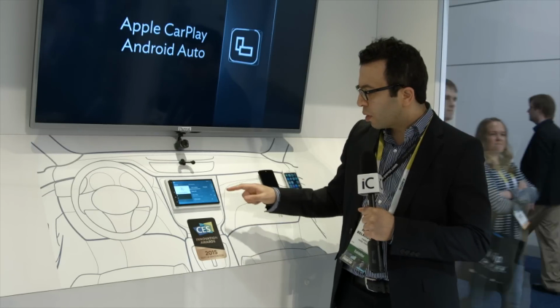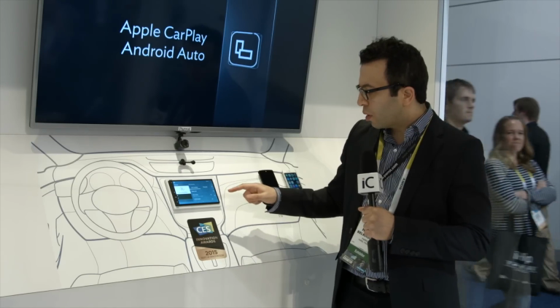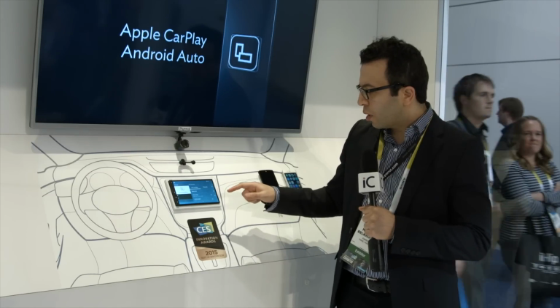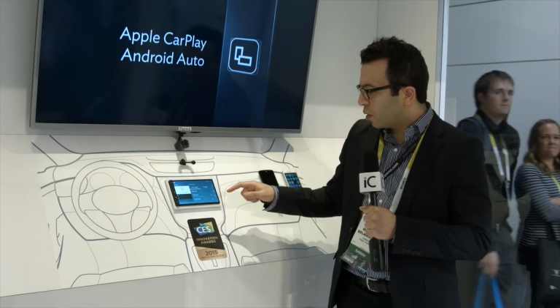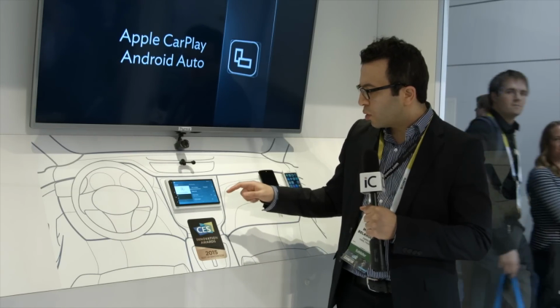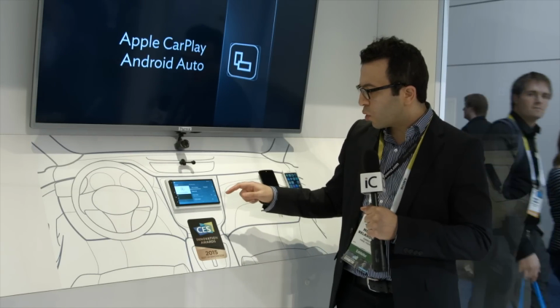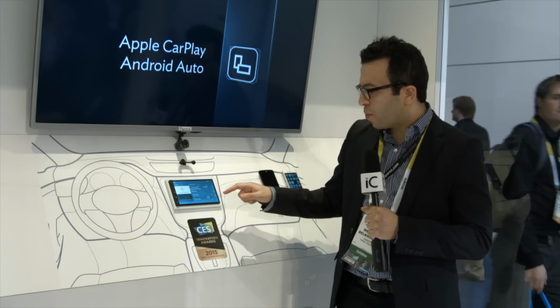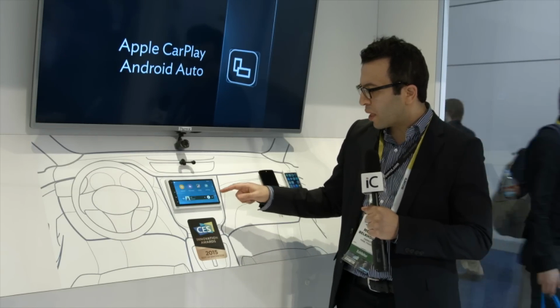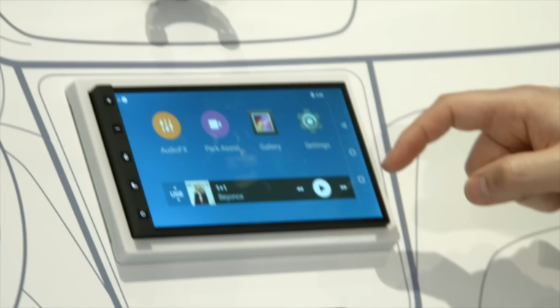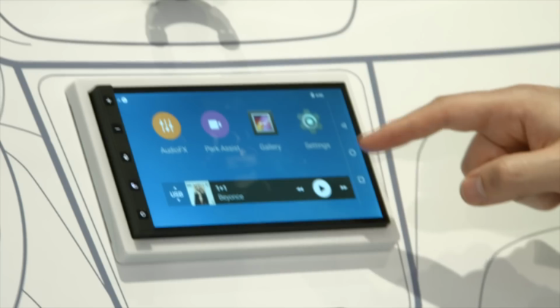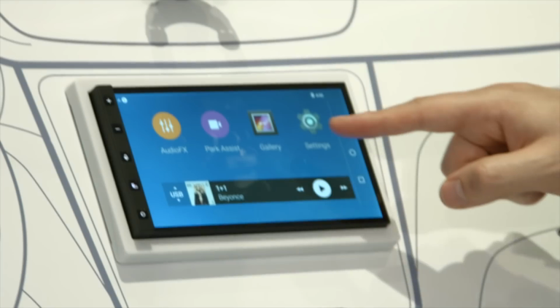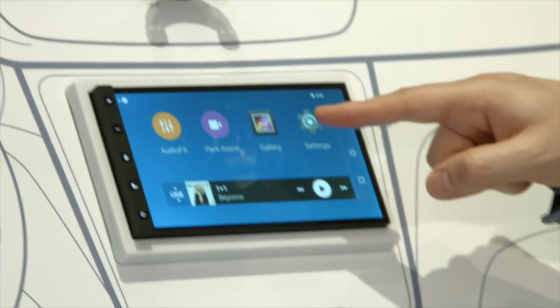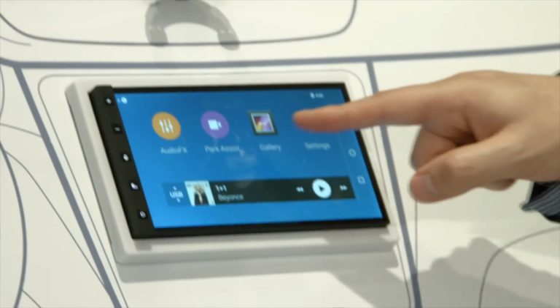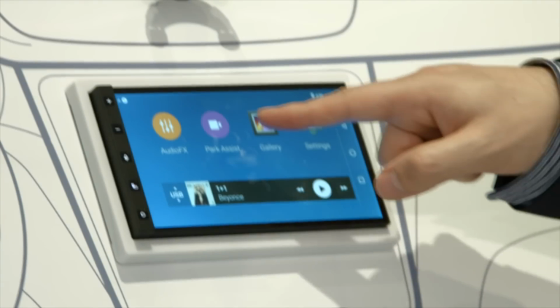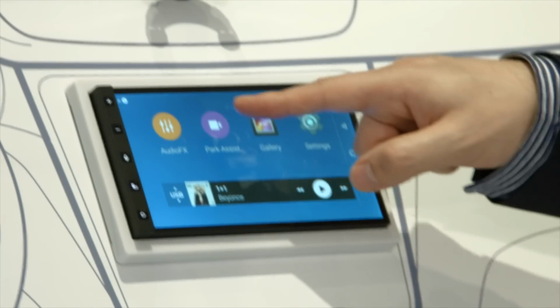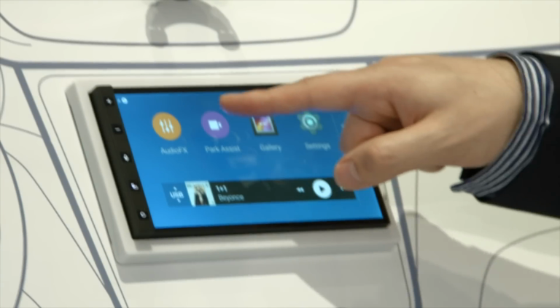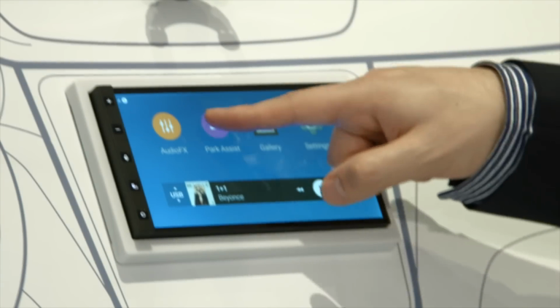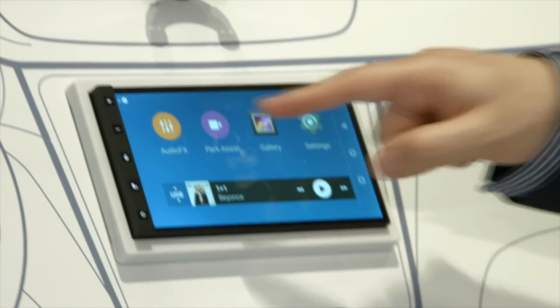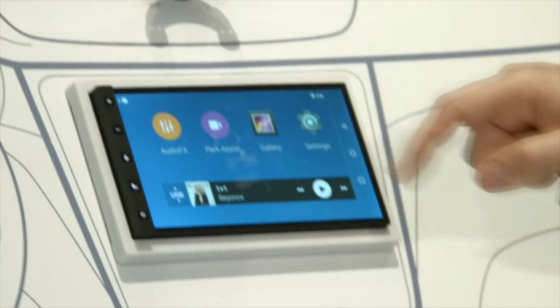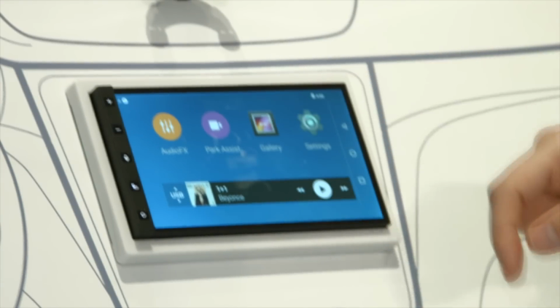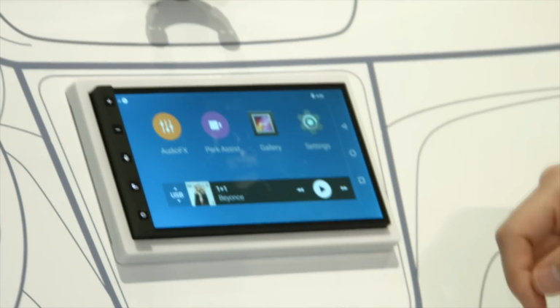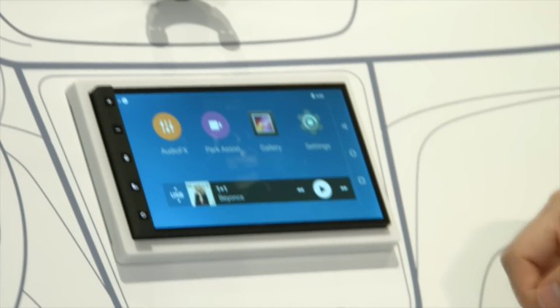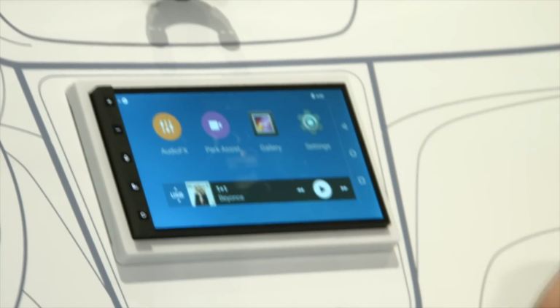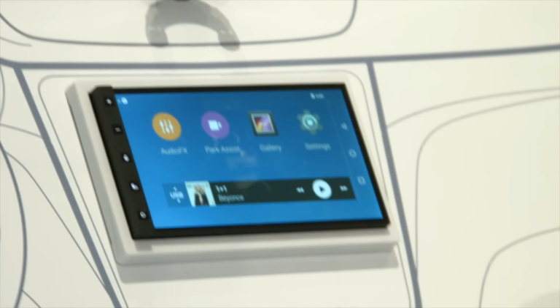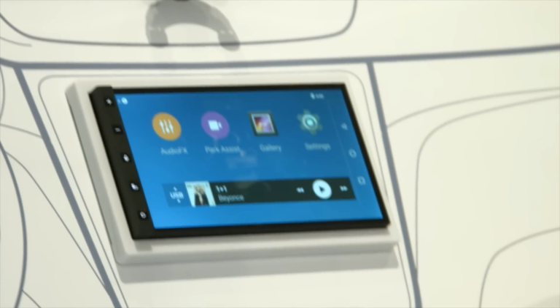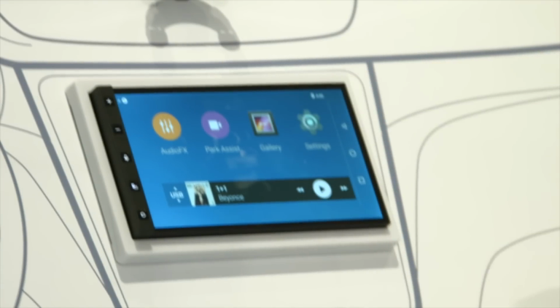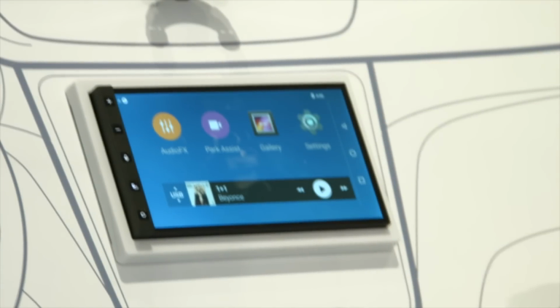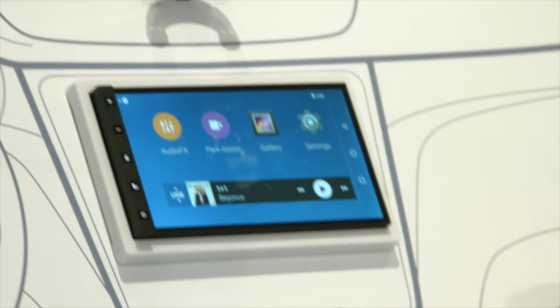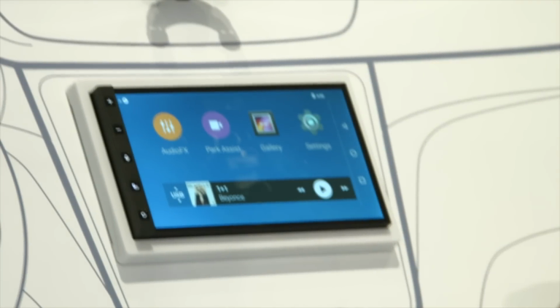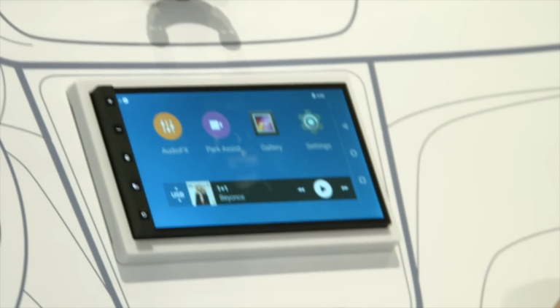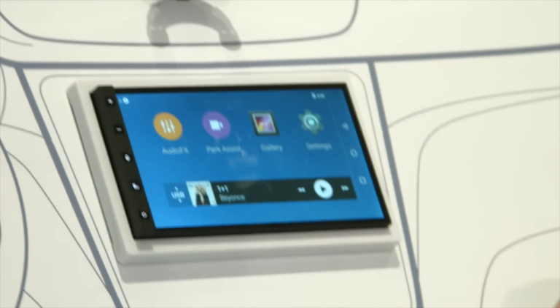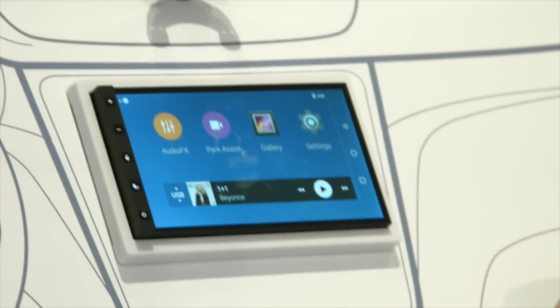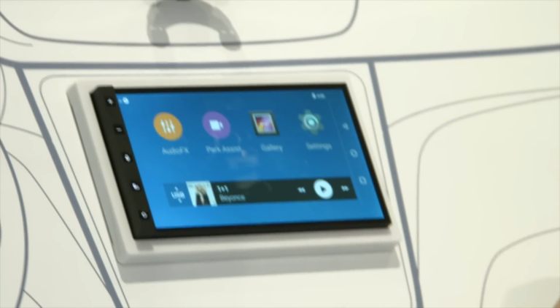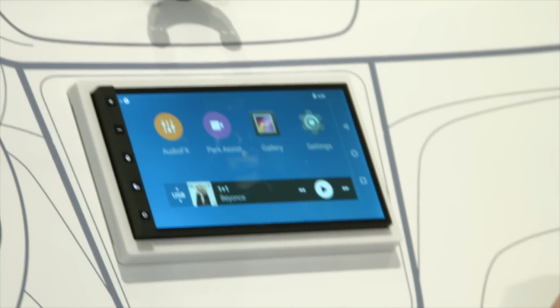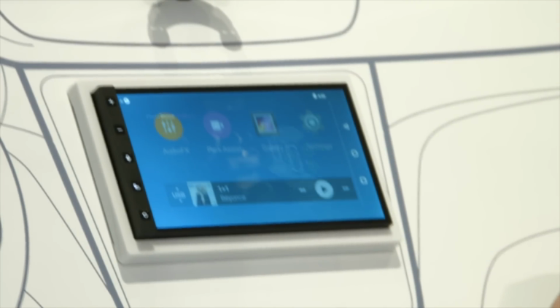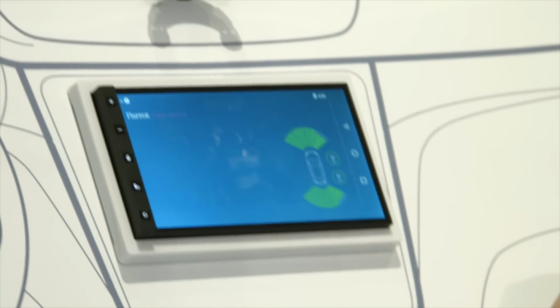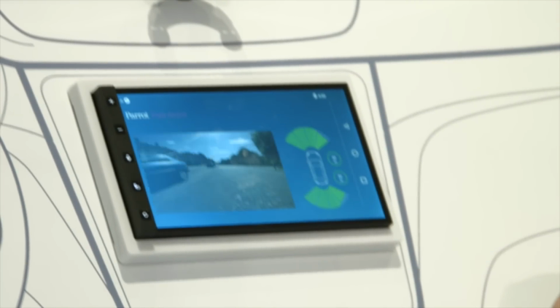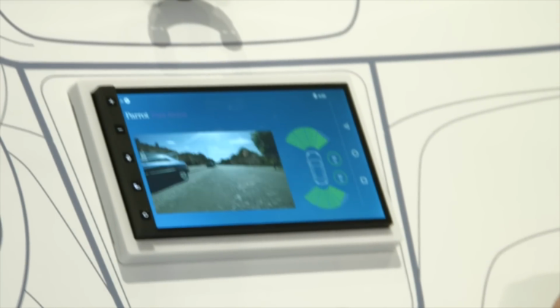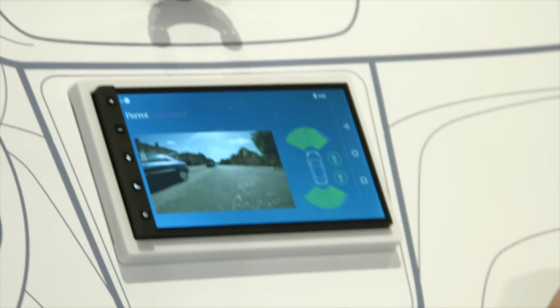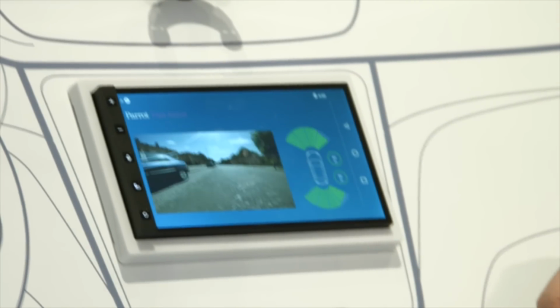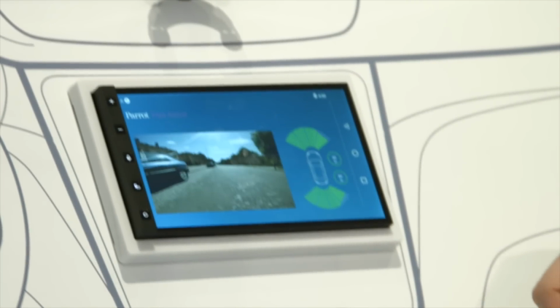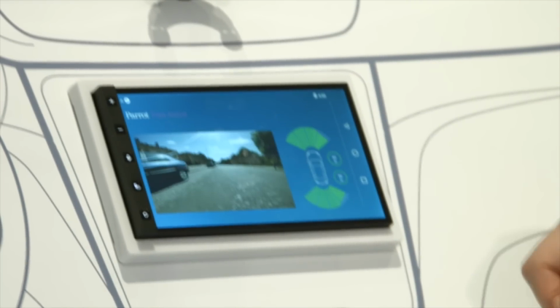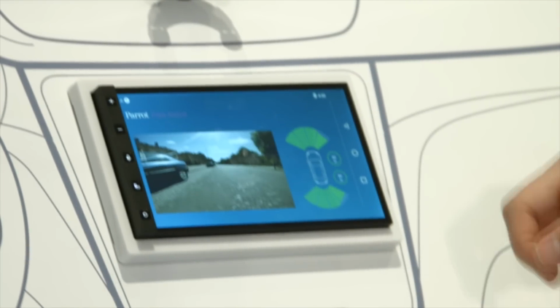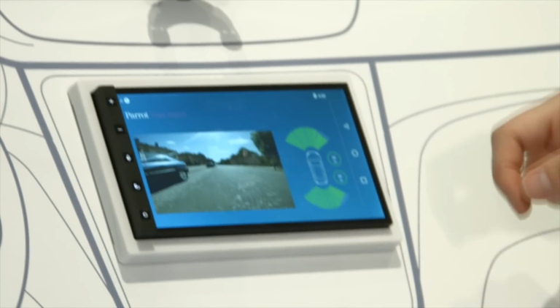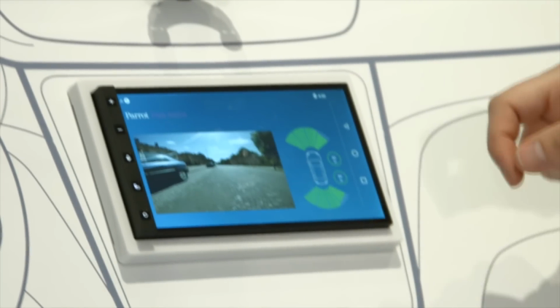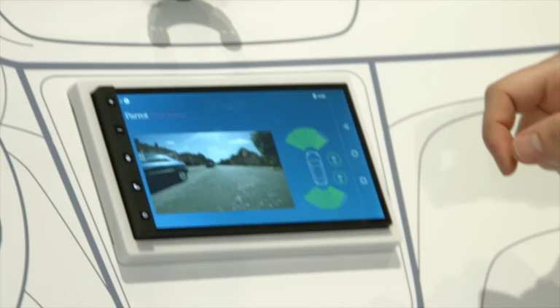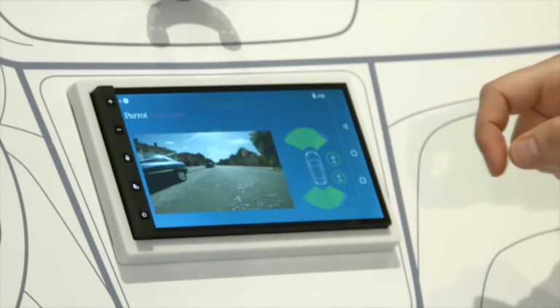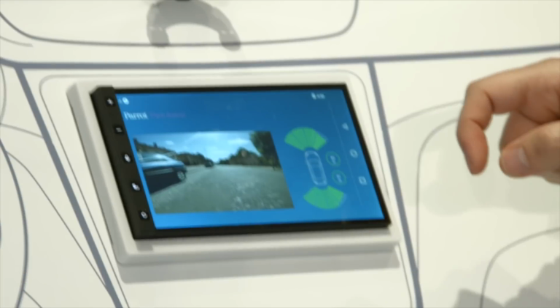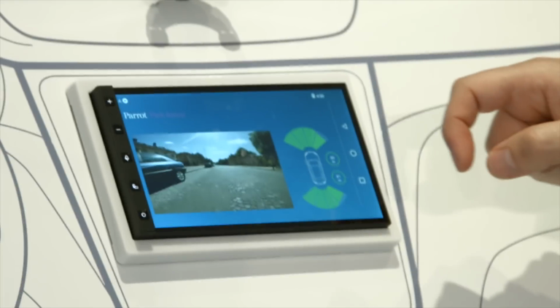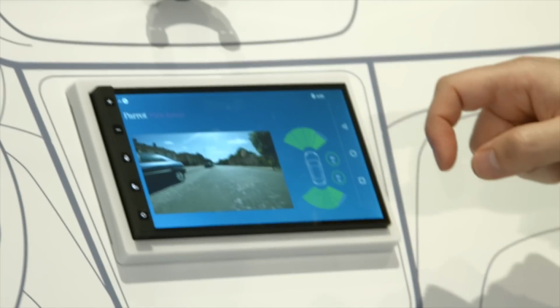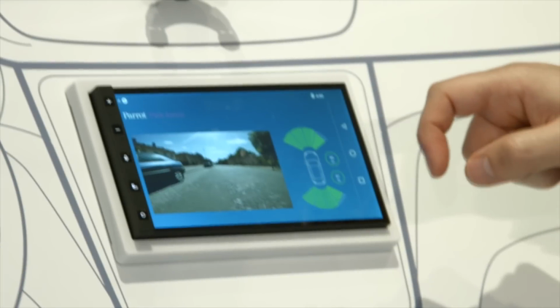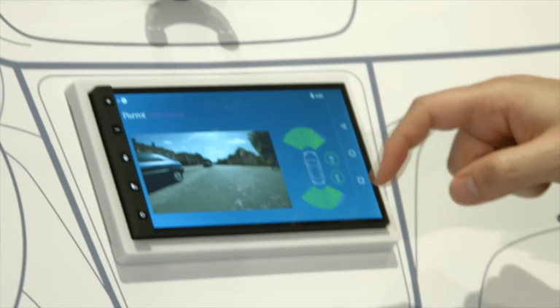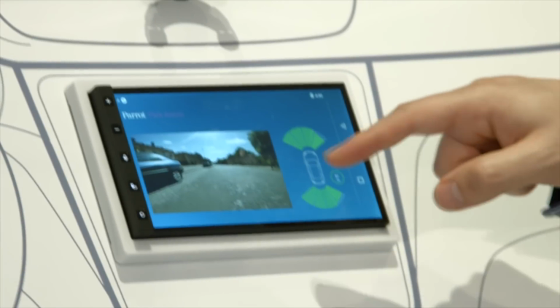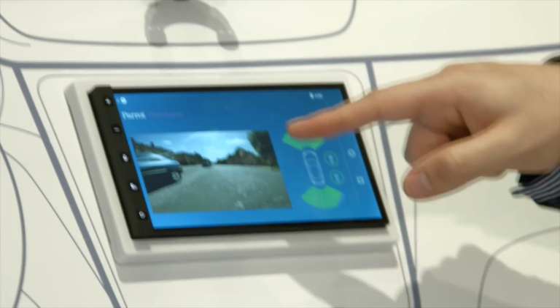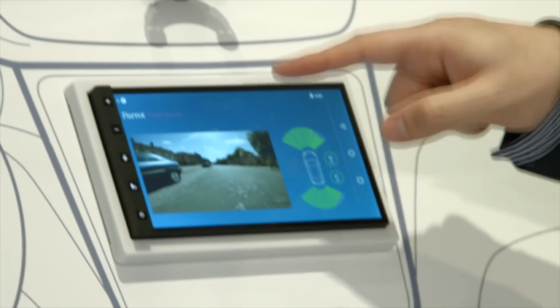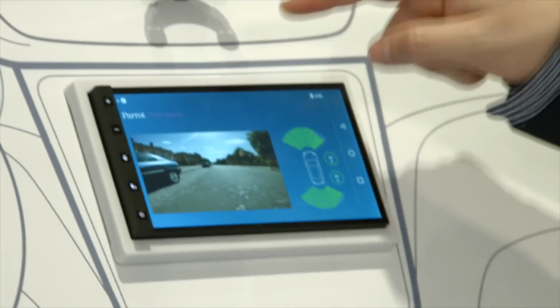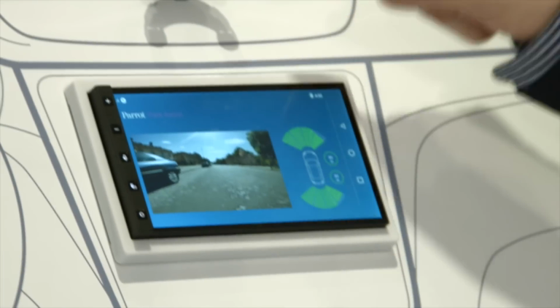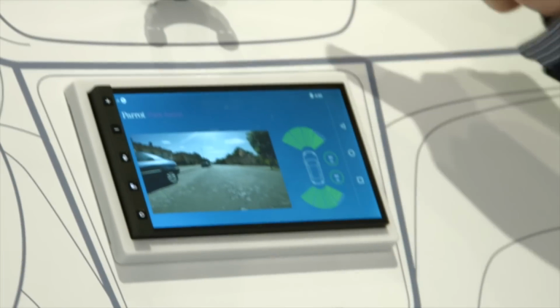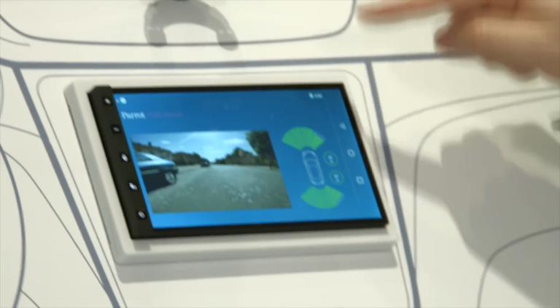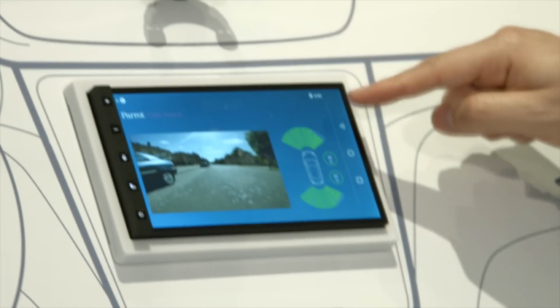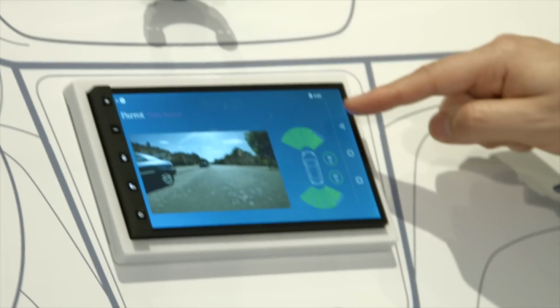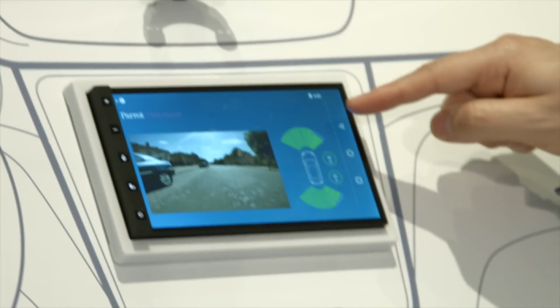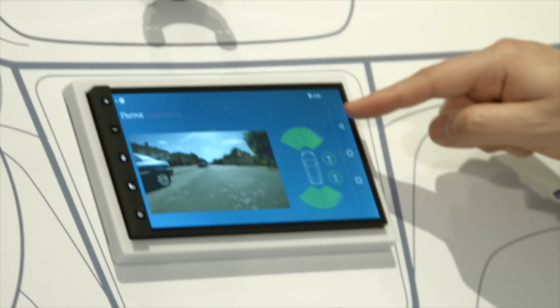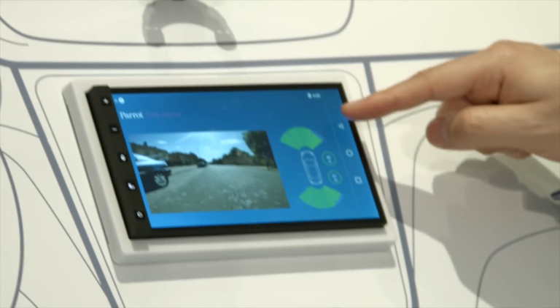Back to the interface — we also have a Park Assist feature with a rear camera and sensors.